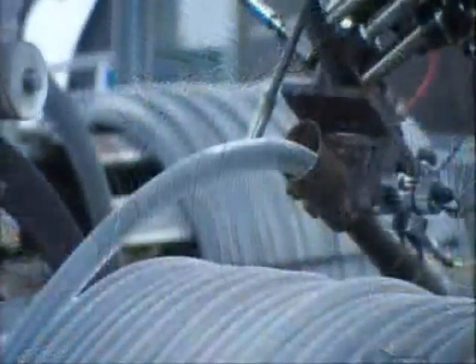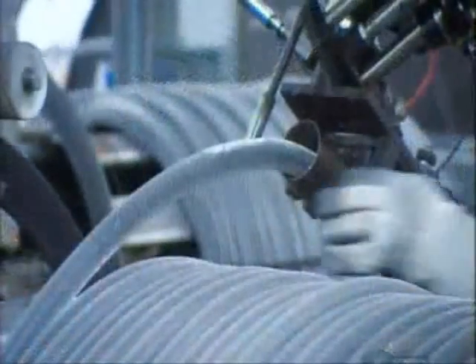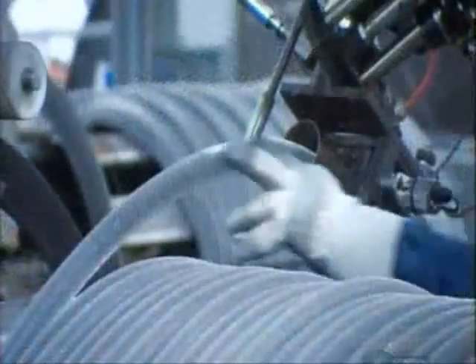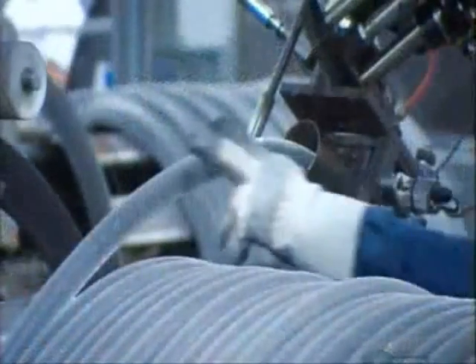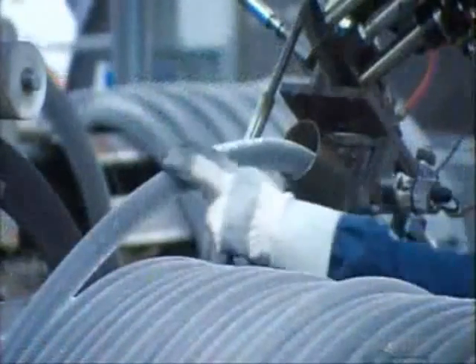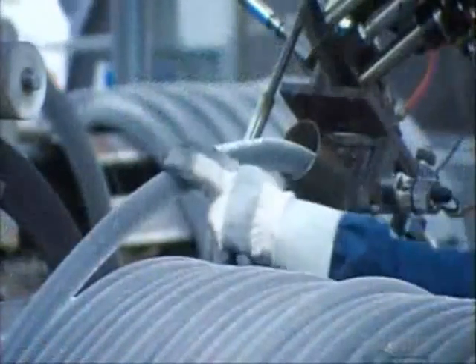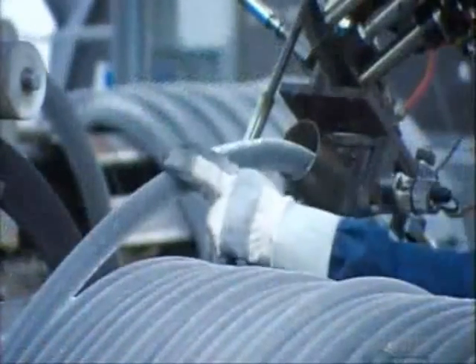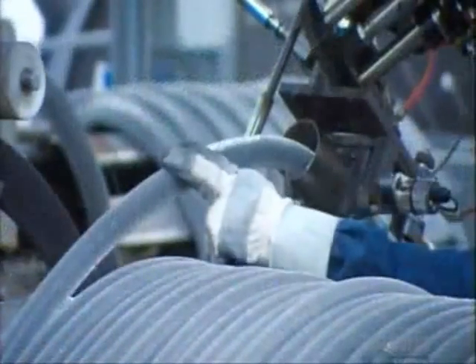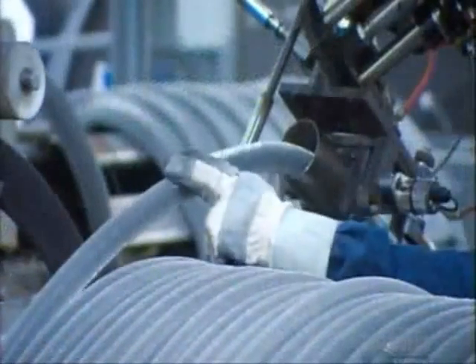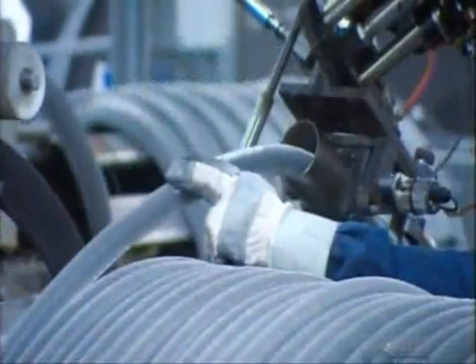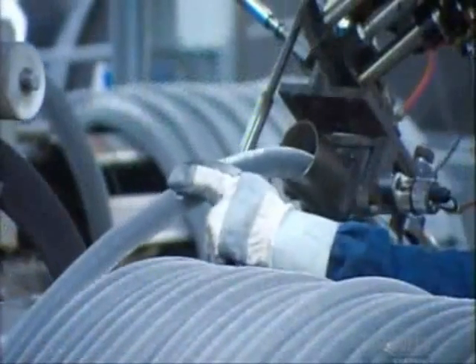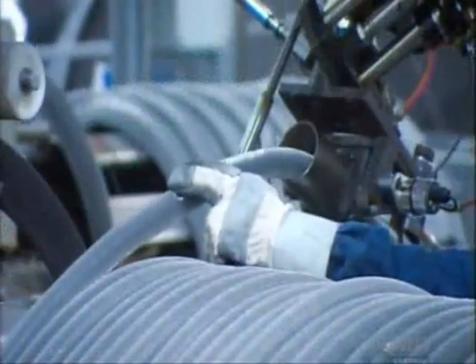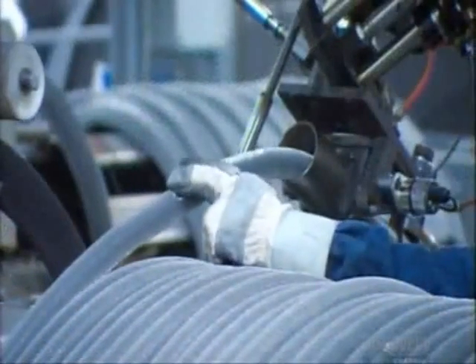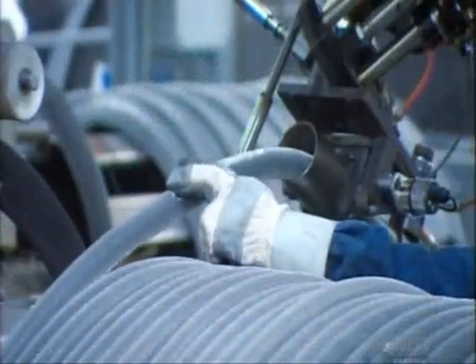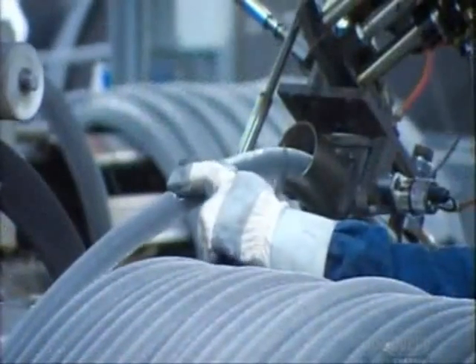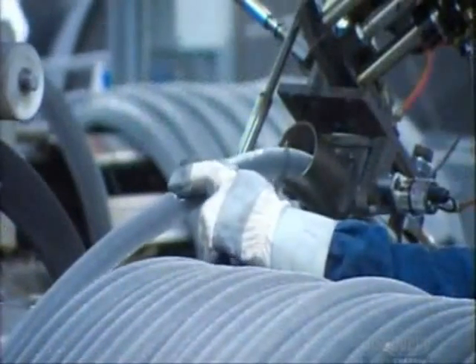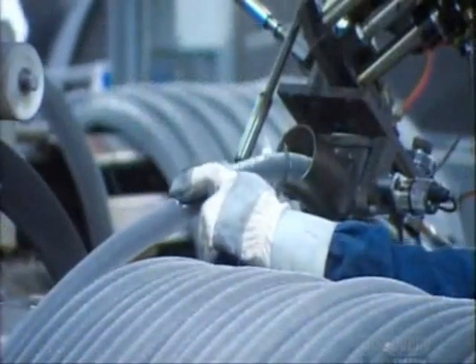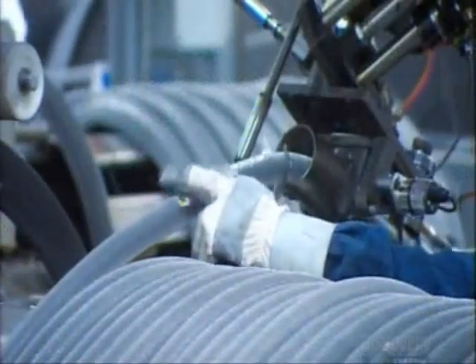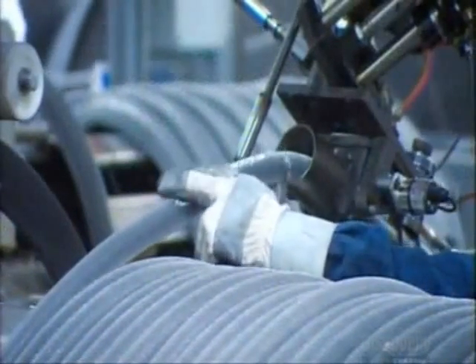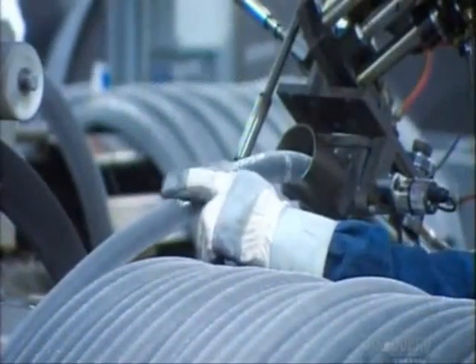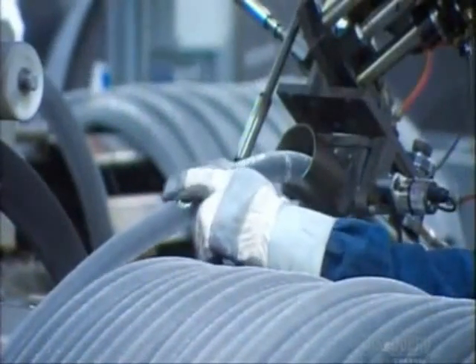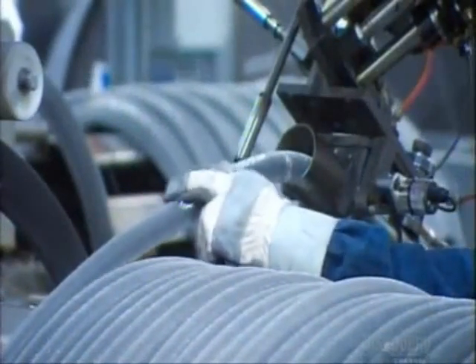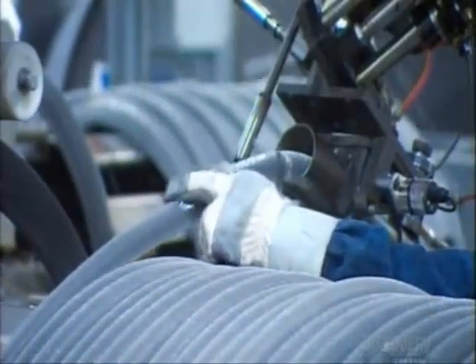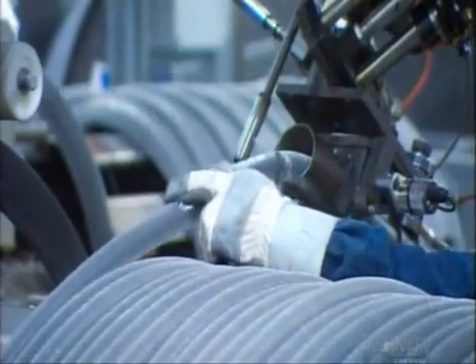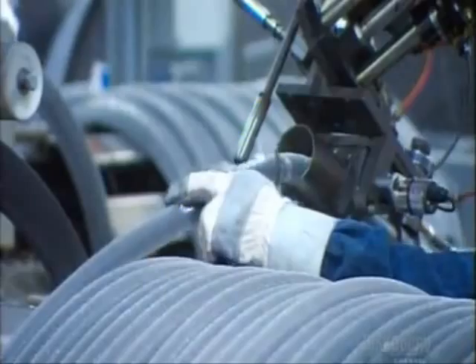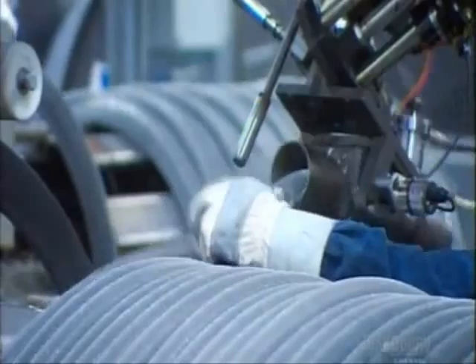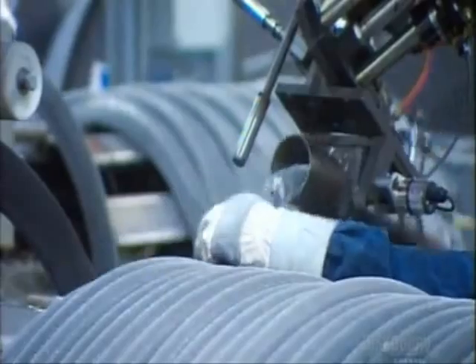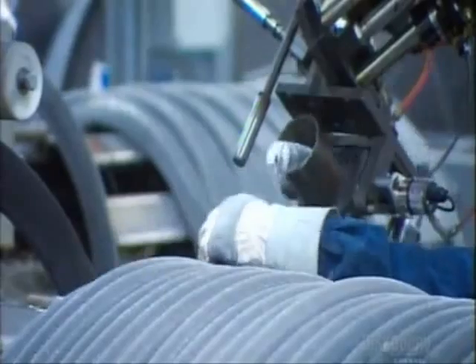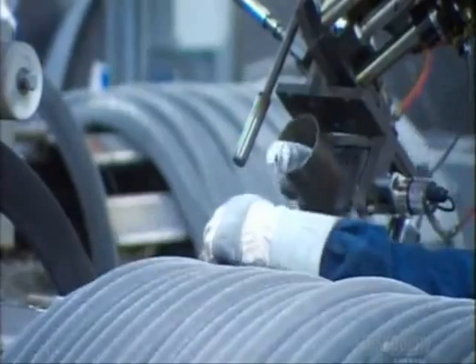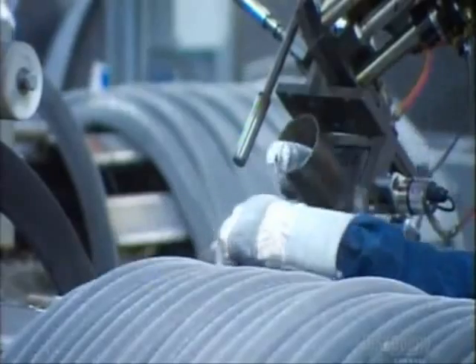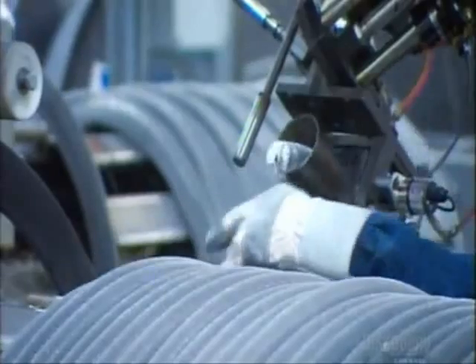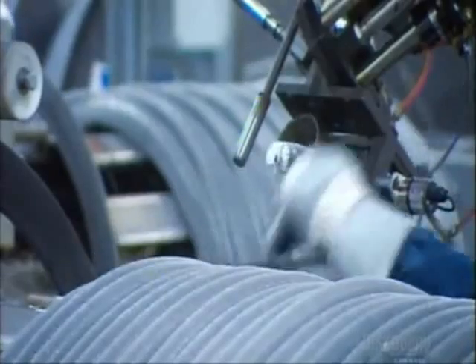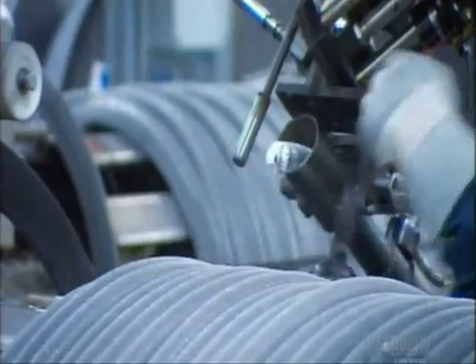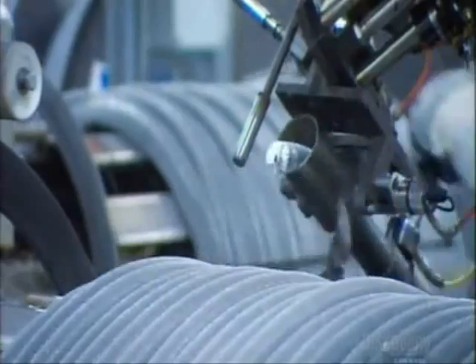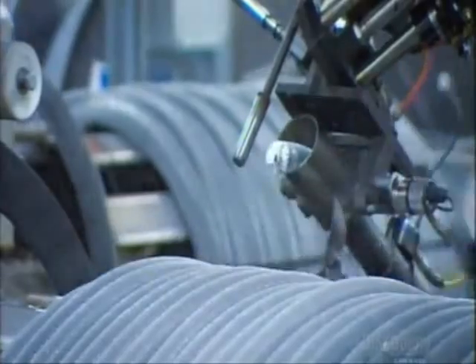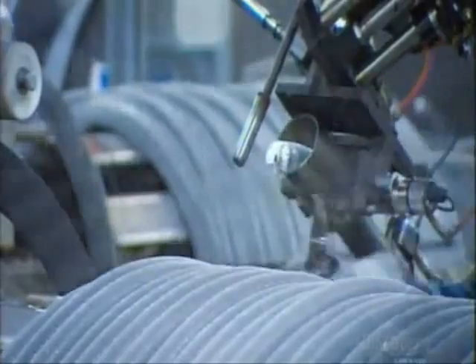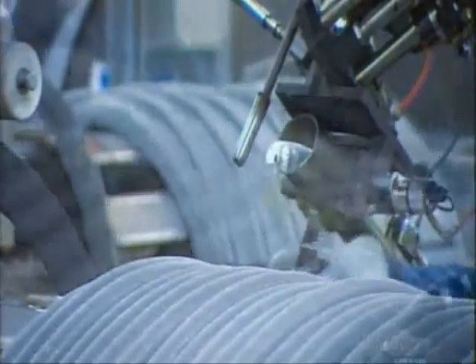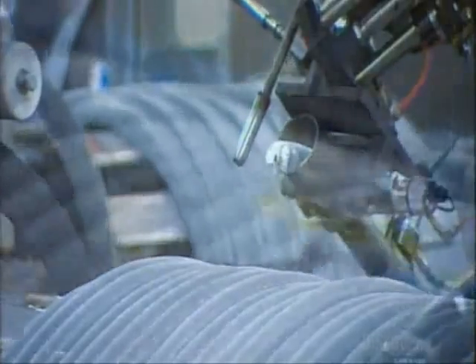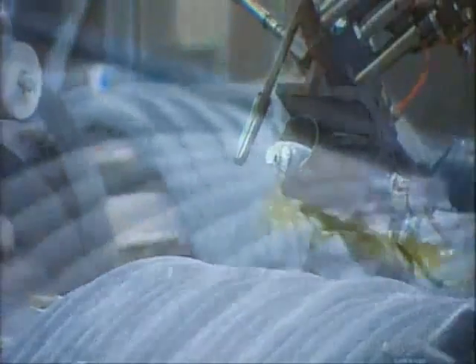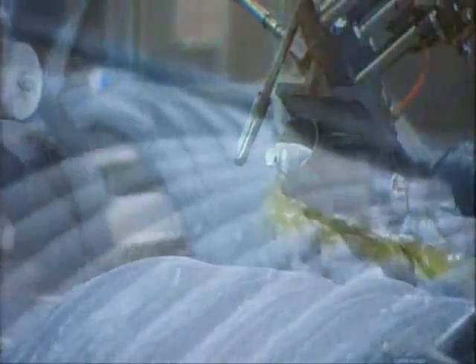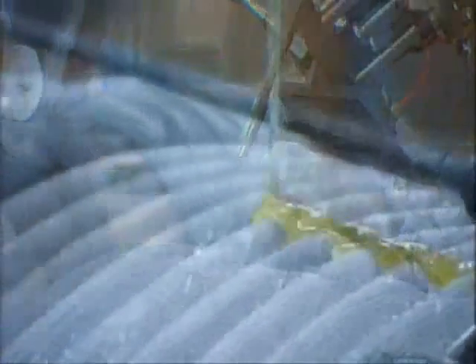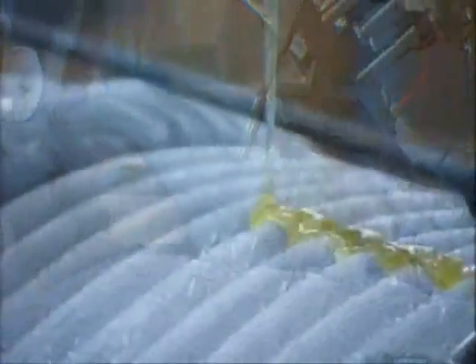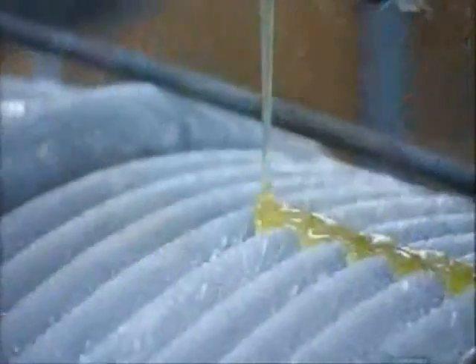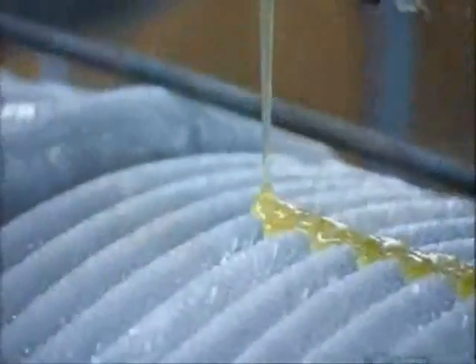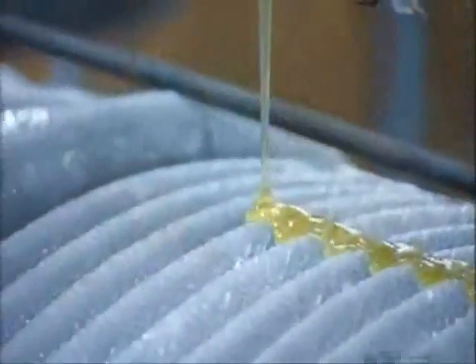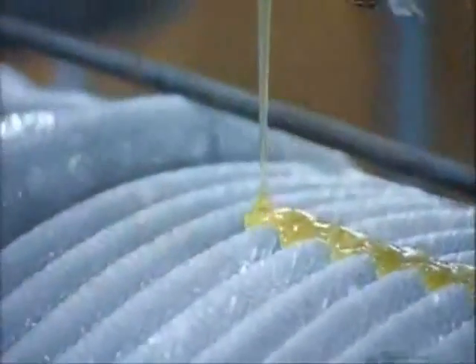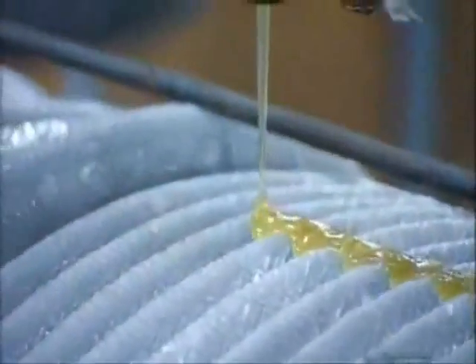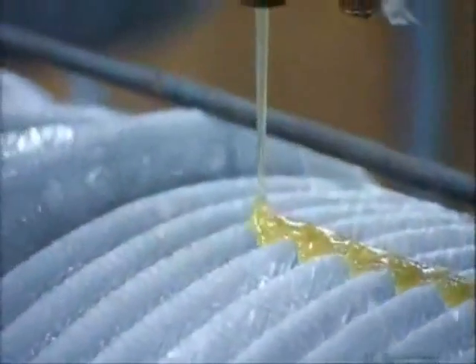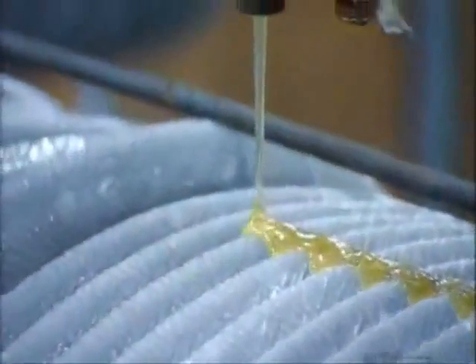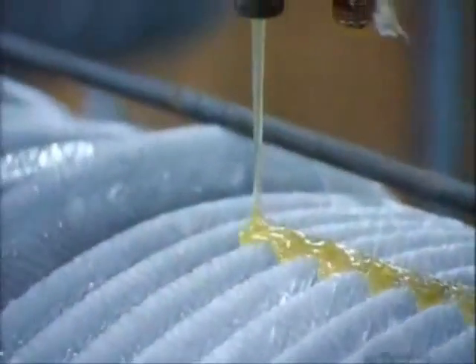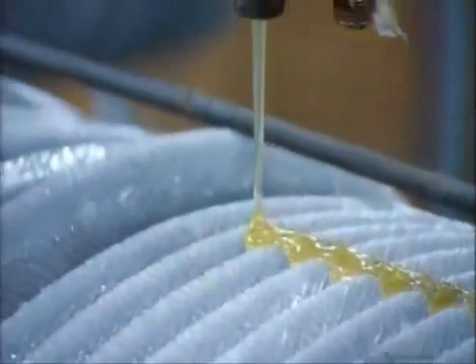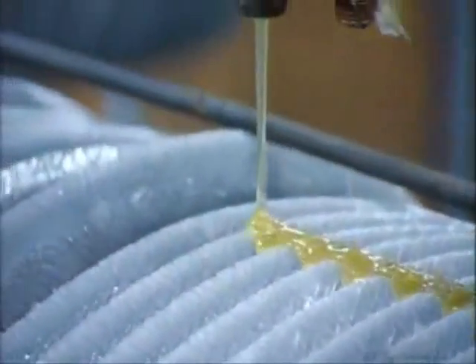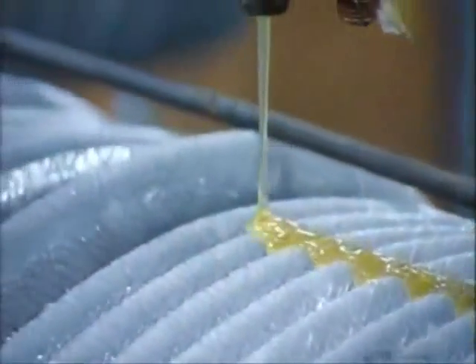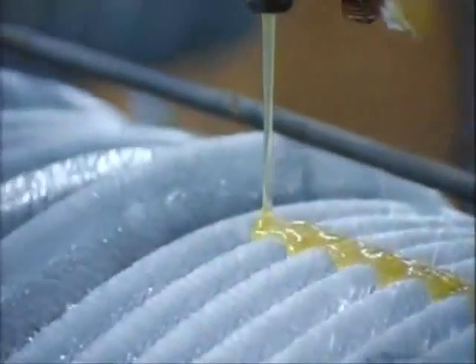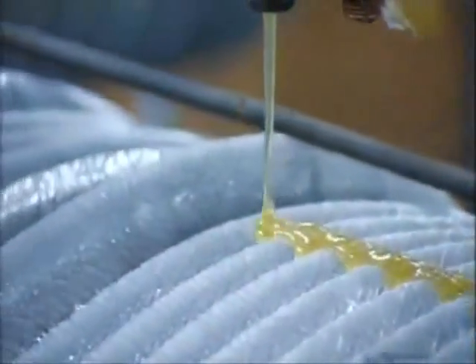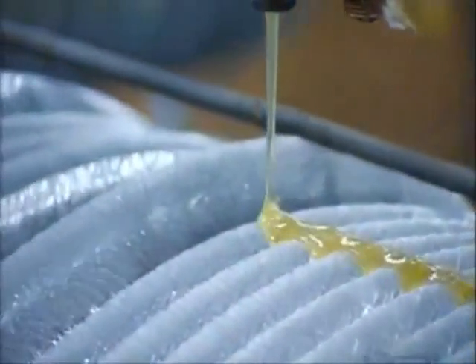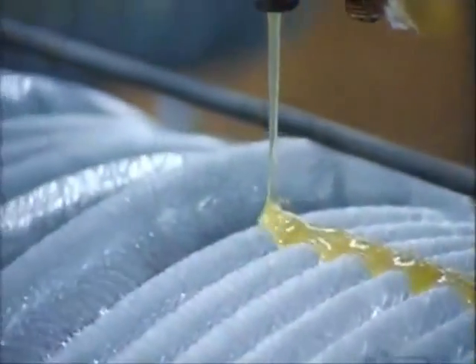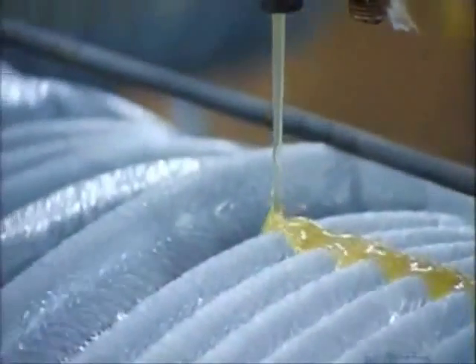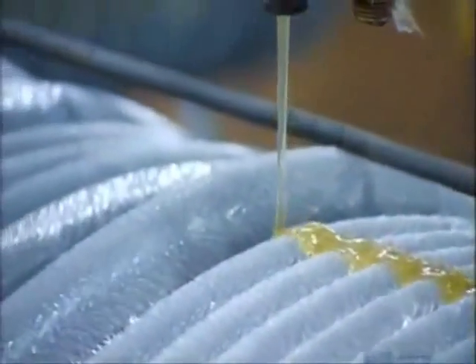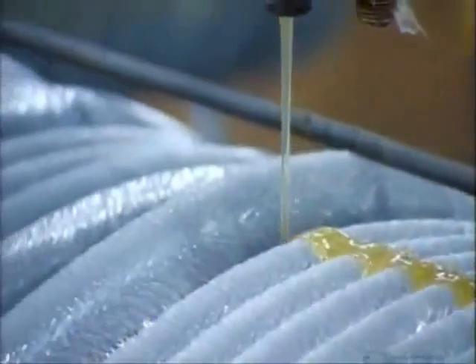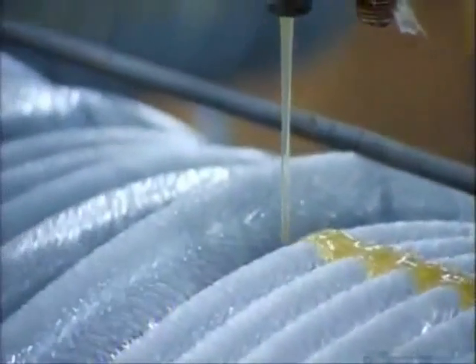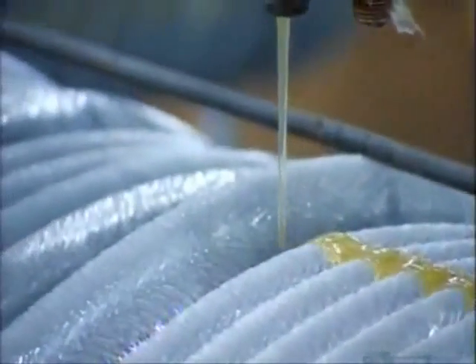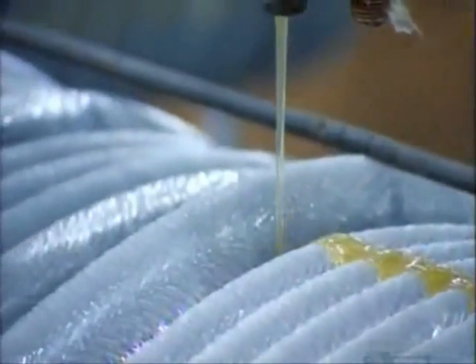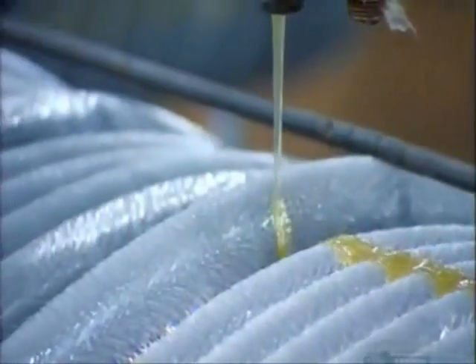When they finish winding the coil, they cut the end free from the feeder, then apply hot glue to hold everything together.